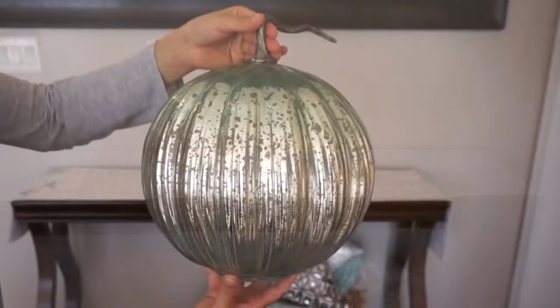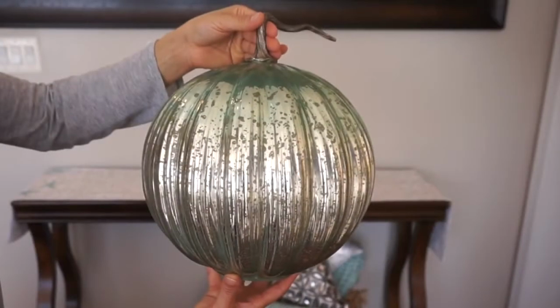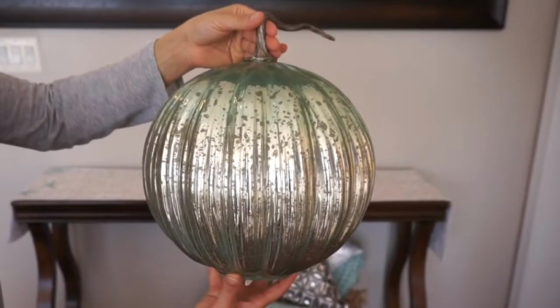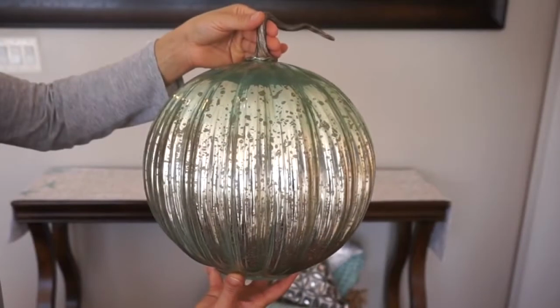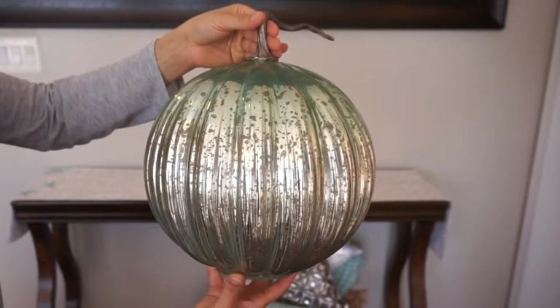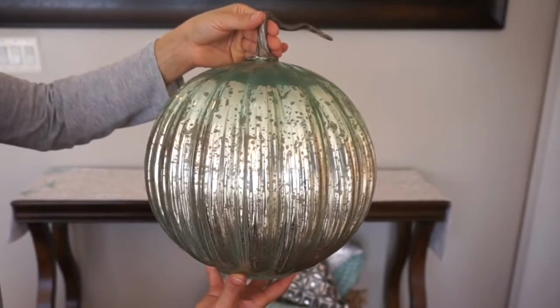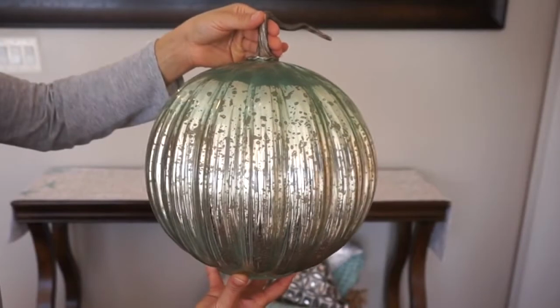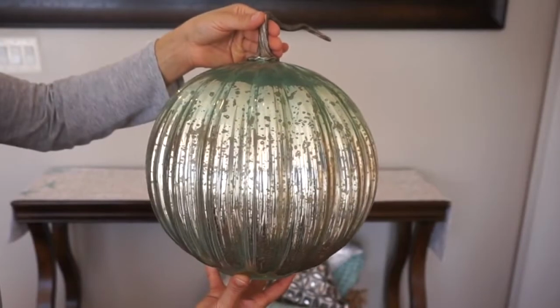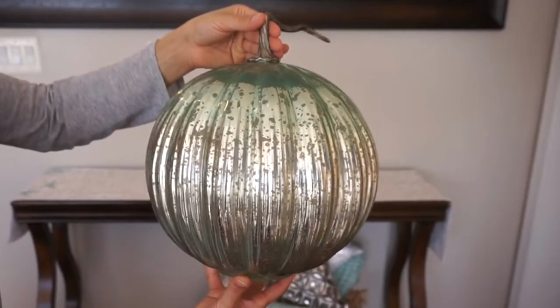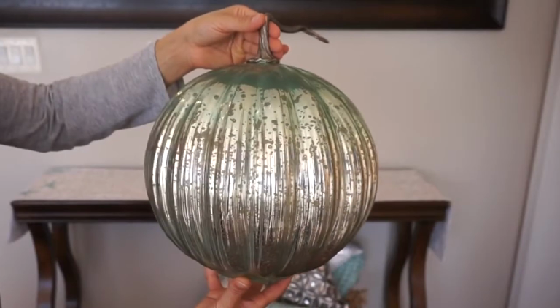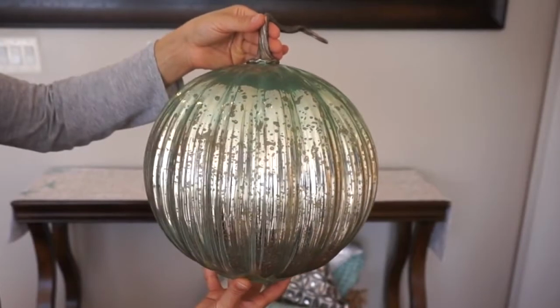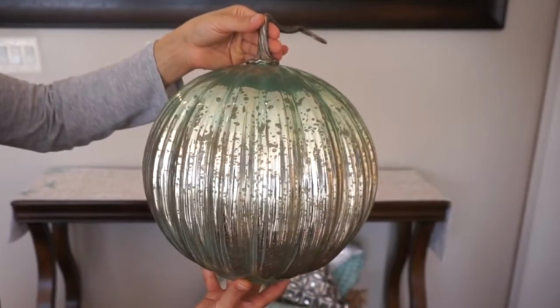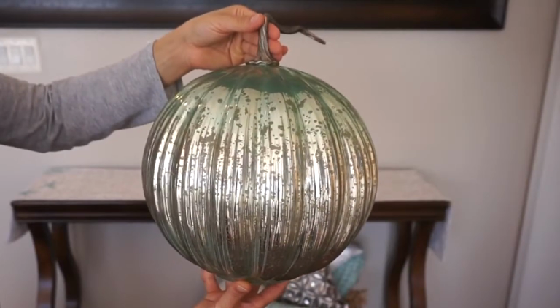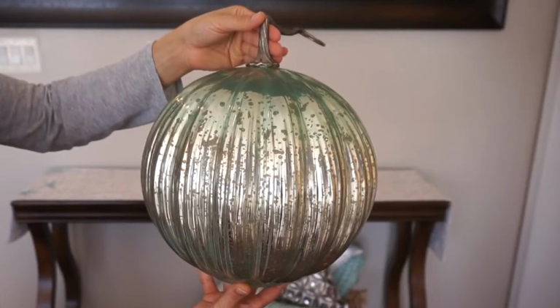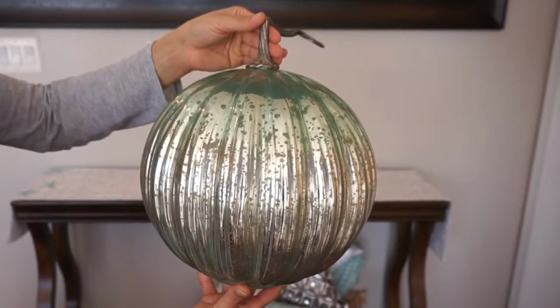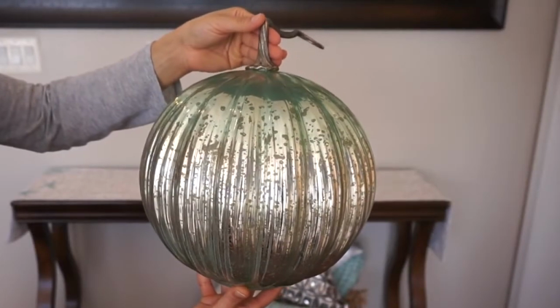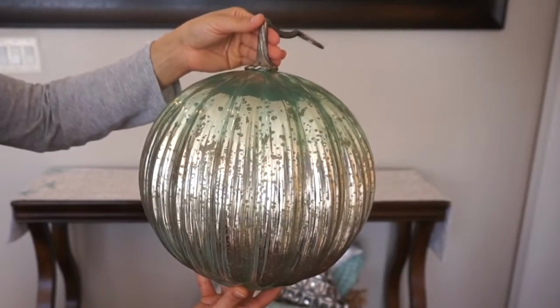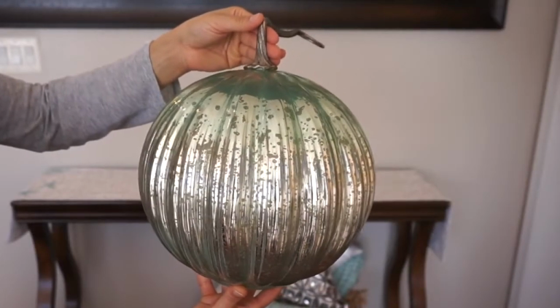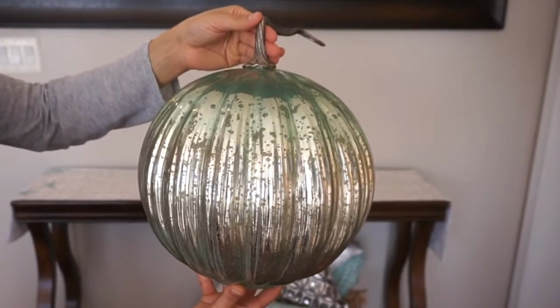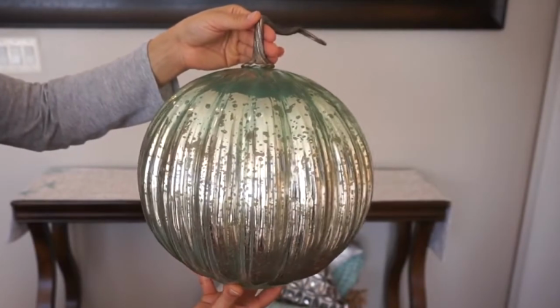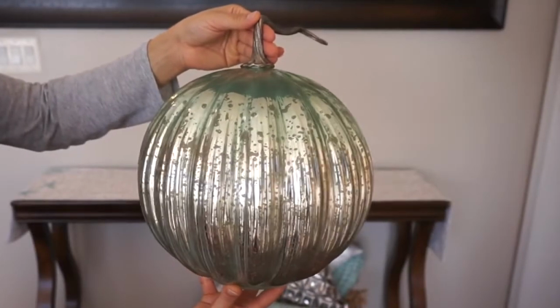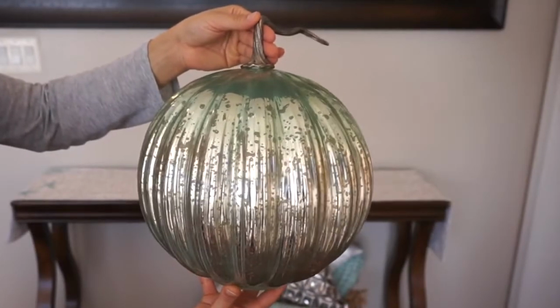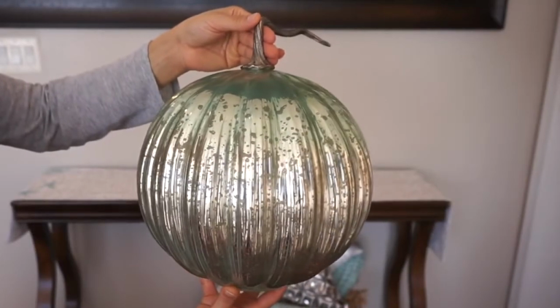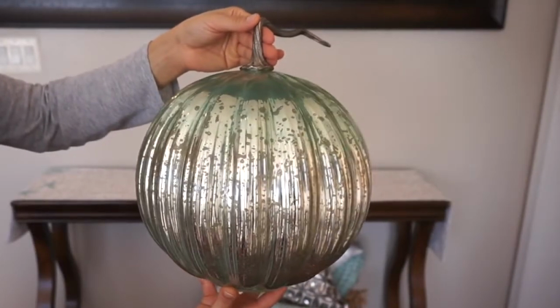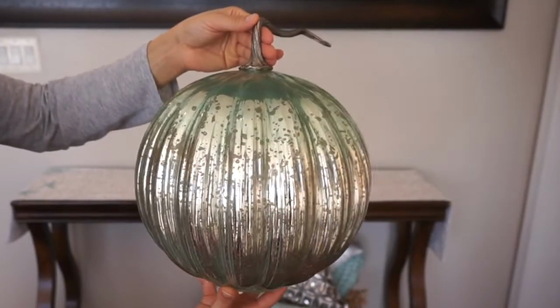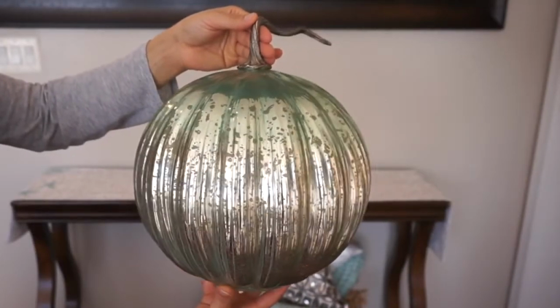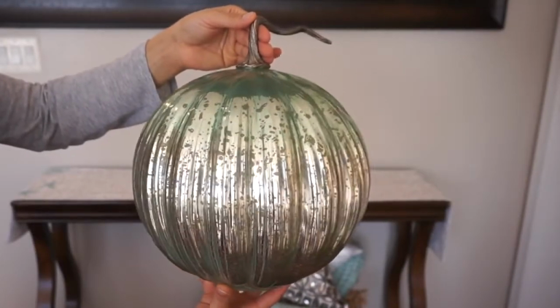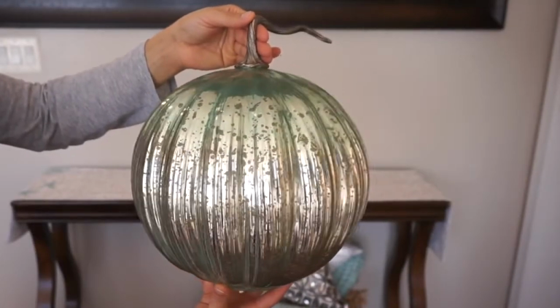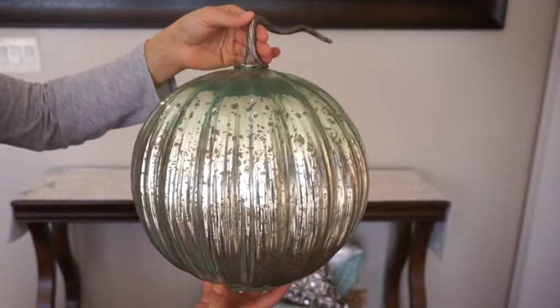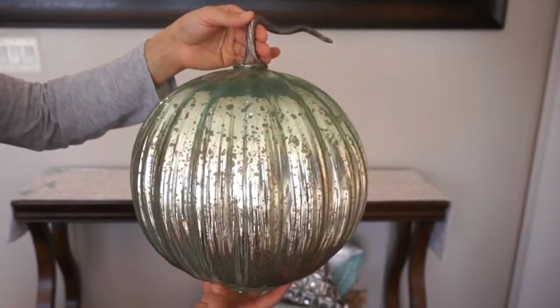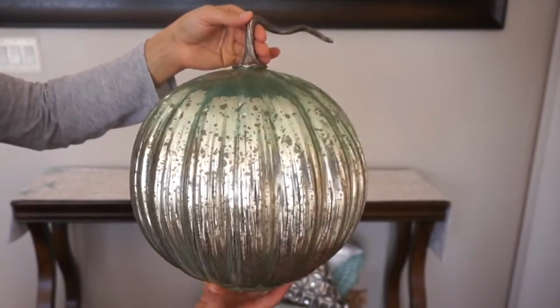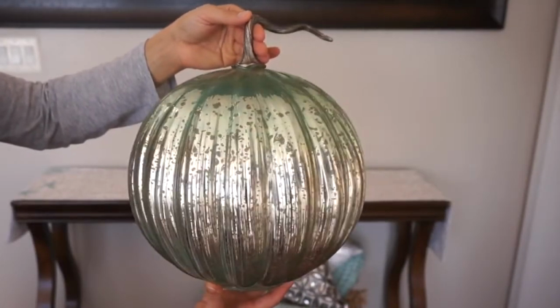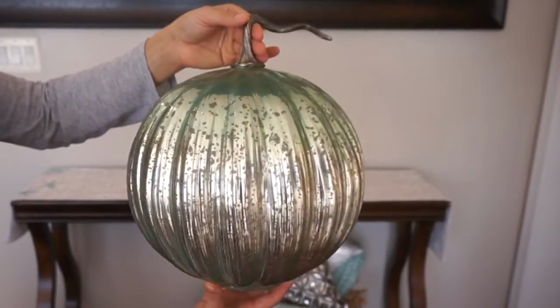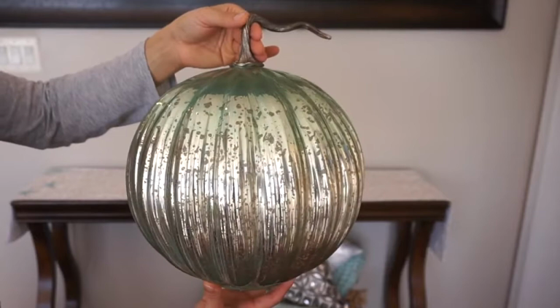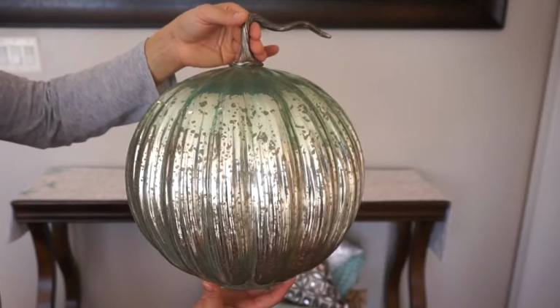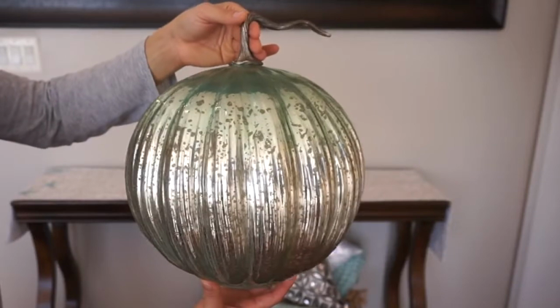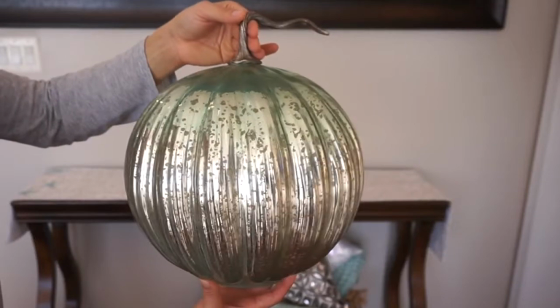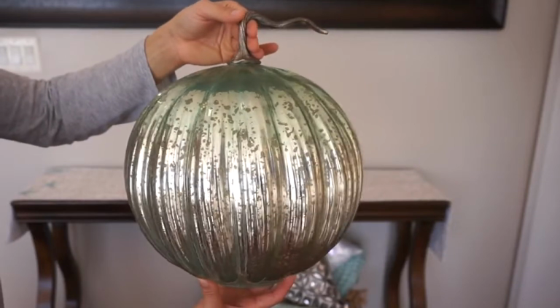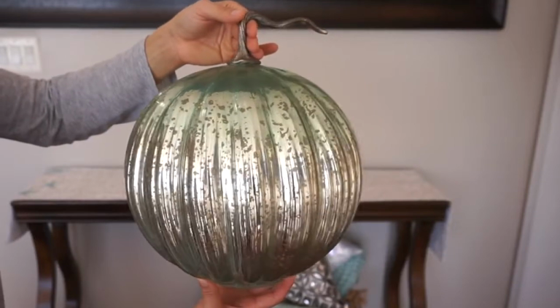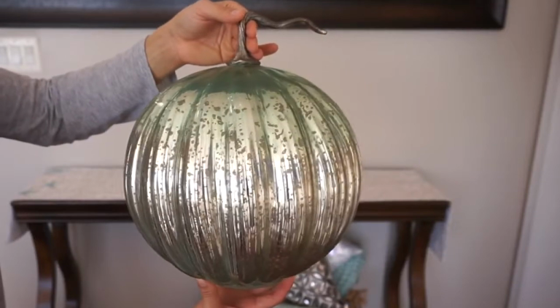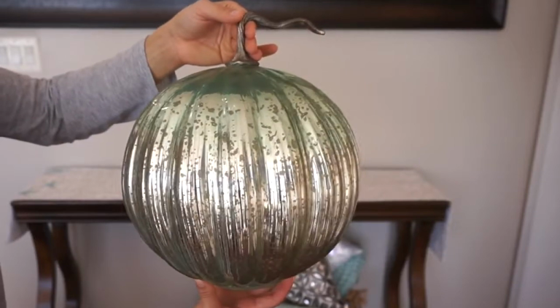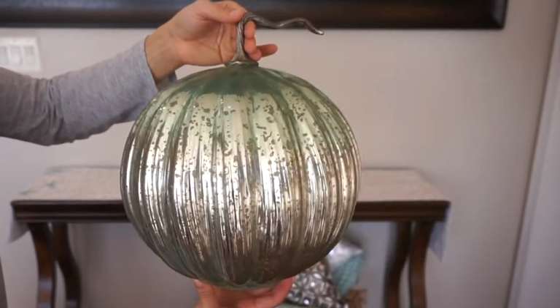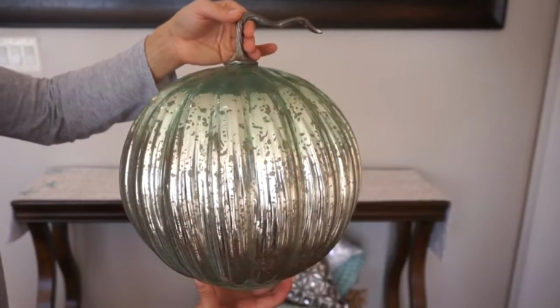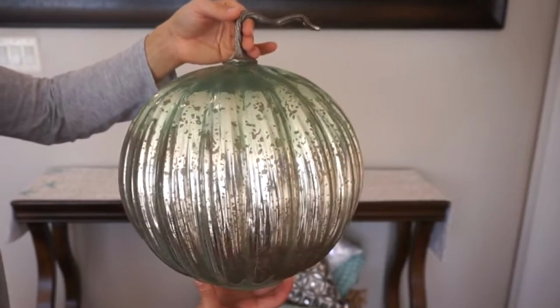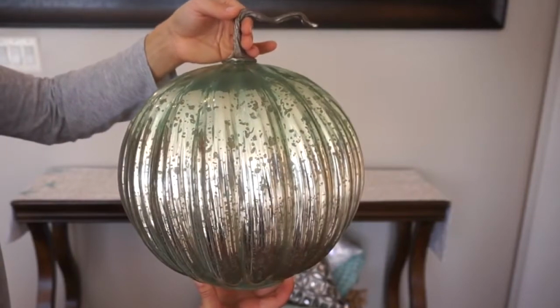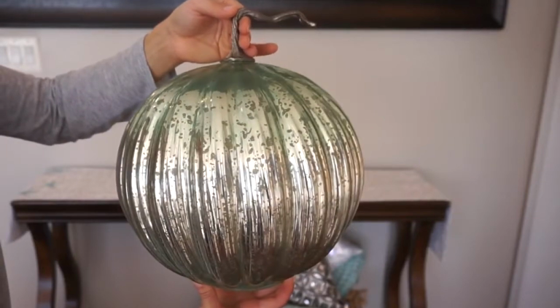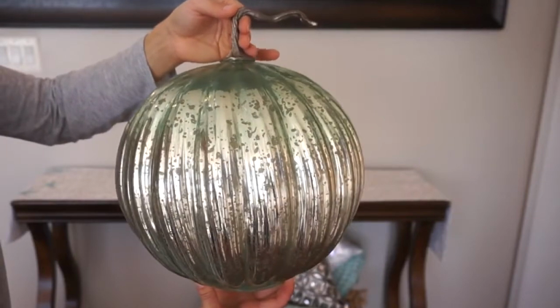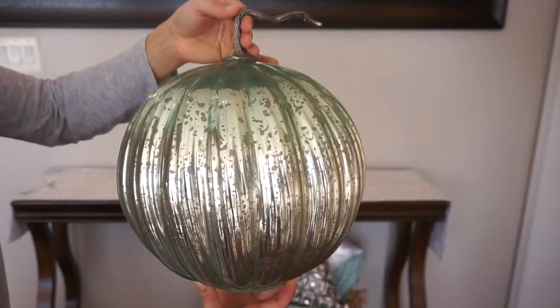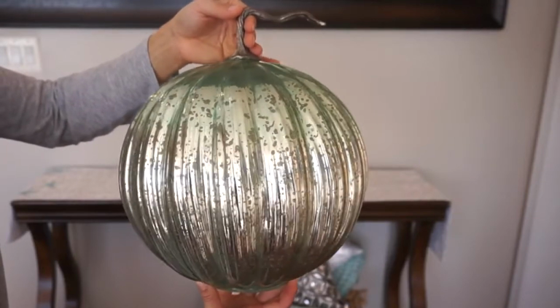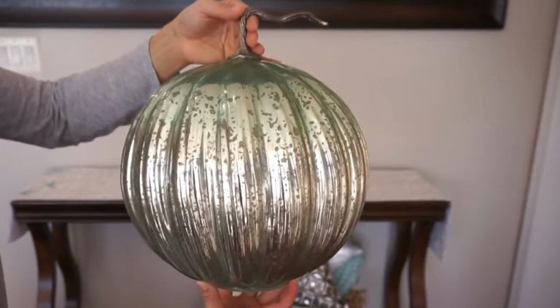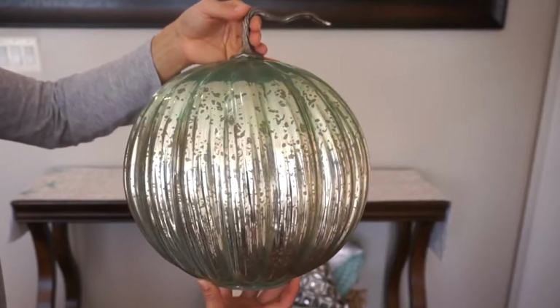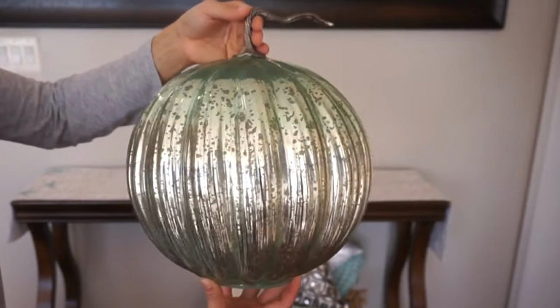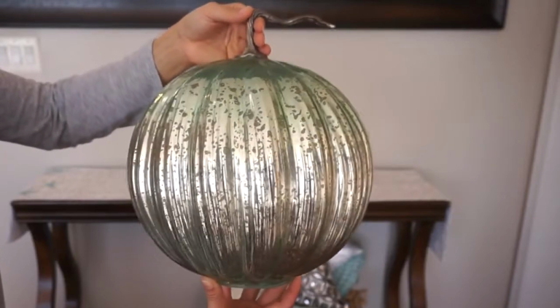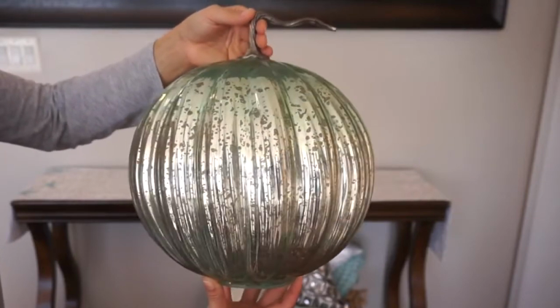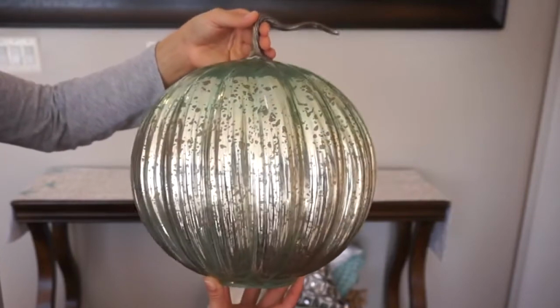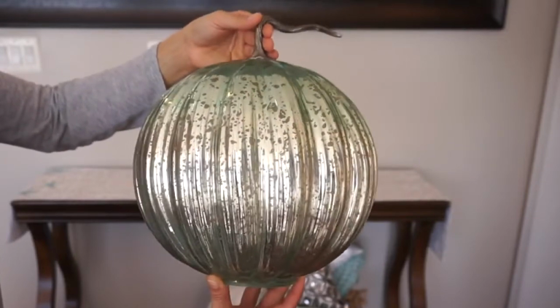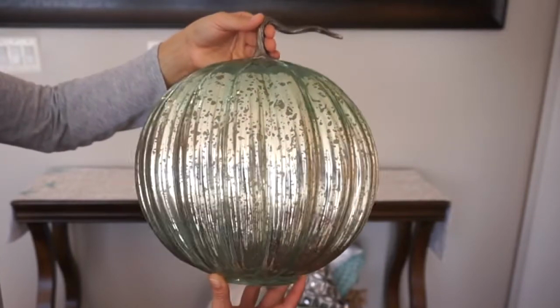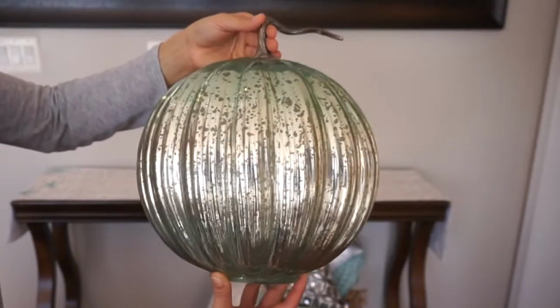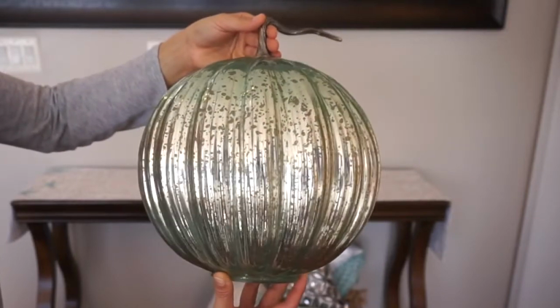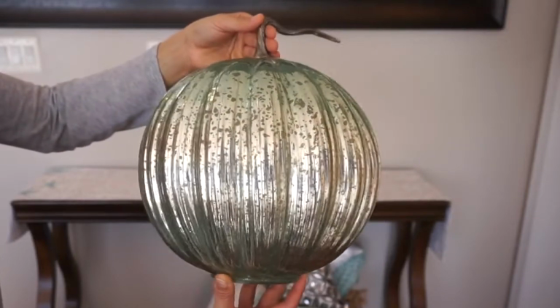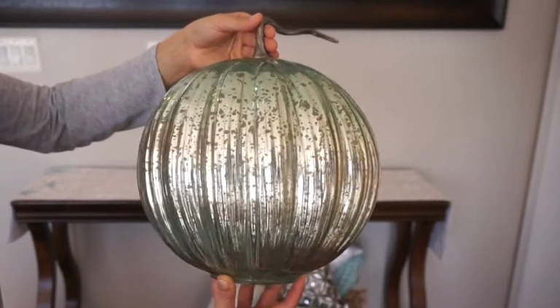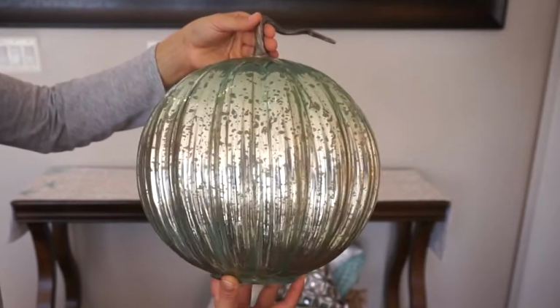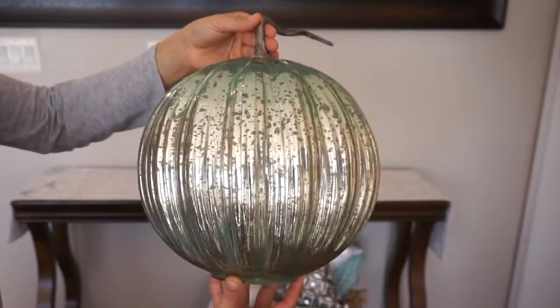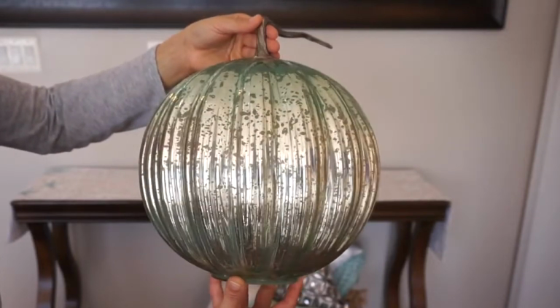This really pretty large blue and silver mercury glass pumpkin is from Home Goods for $16.99.